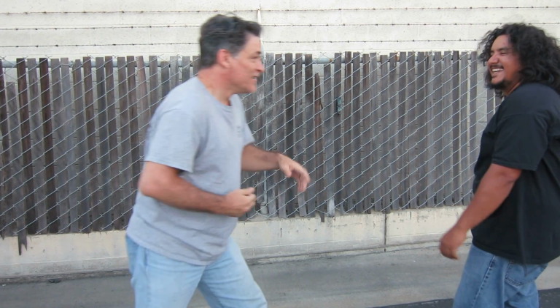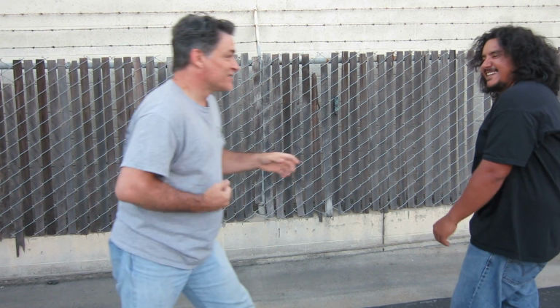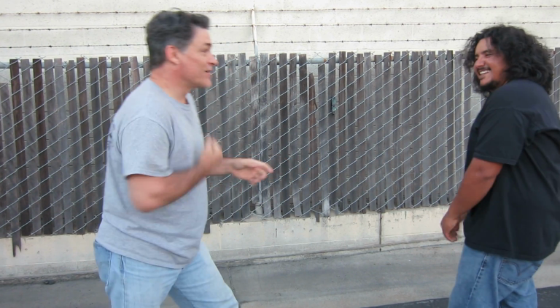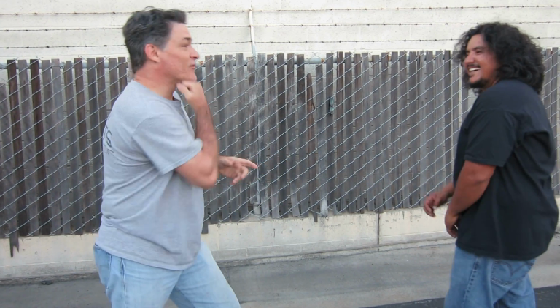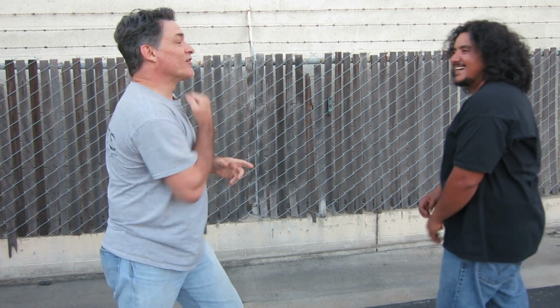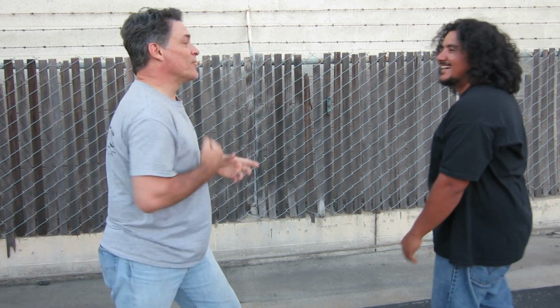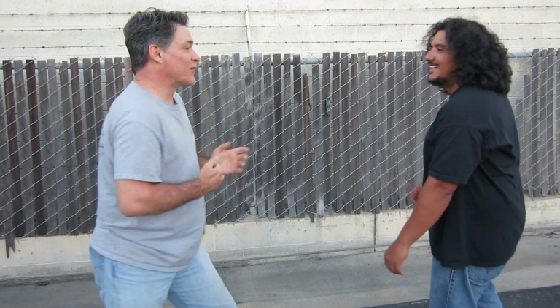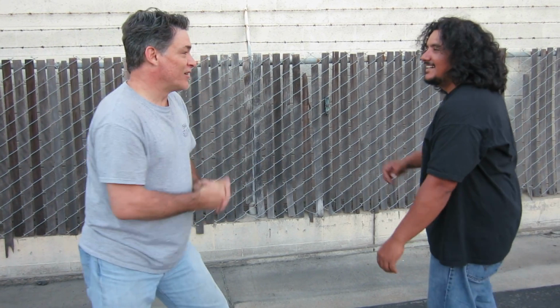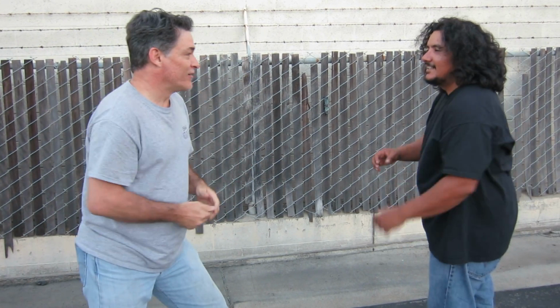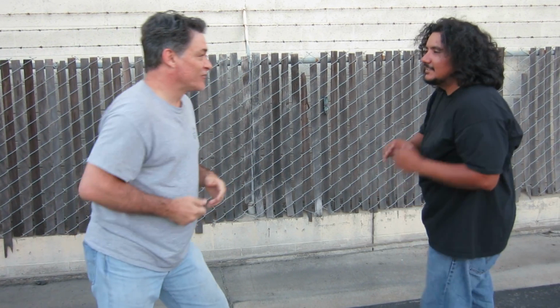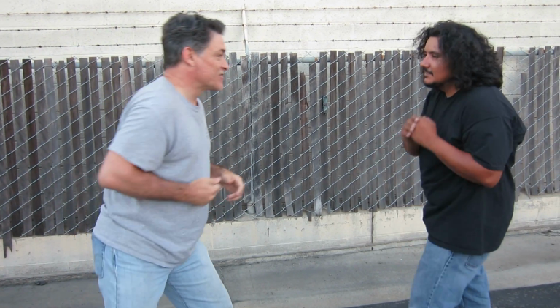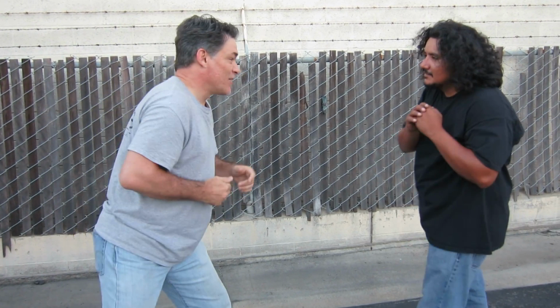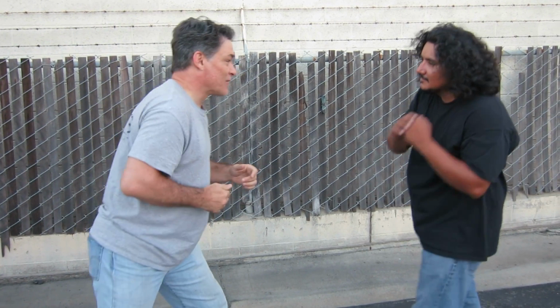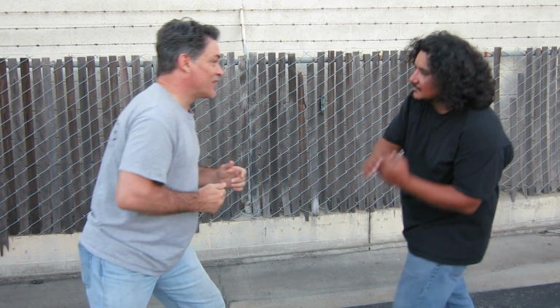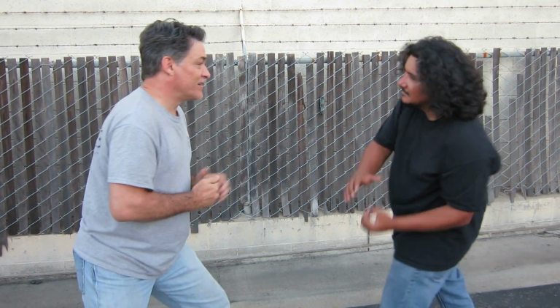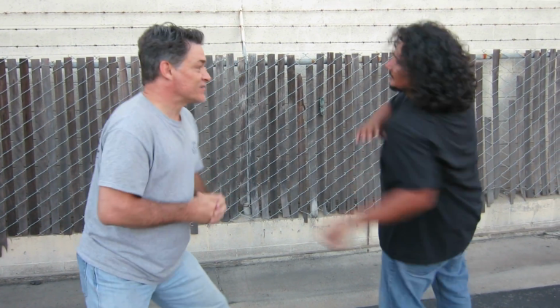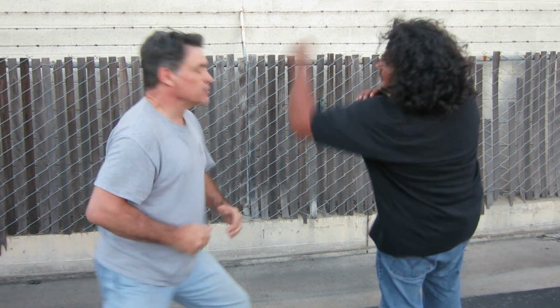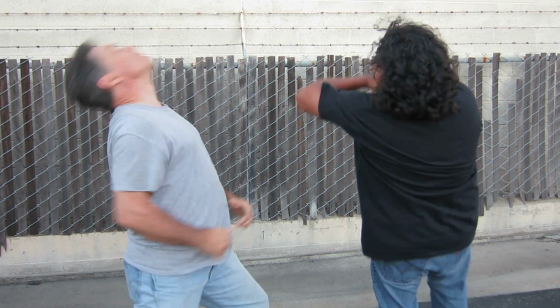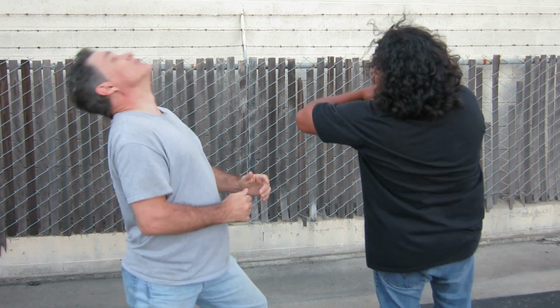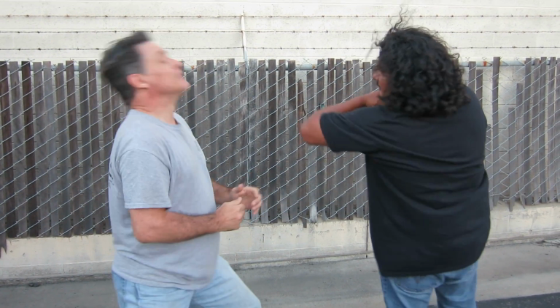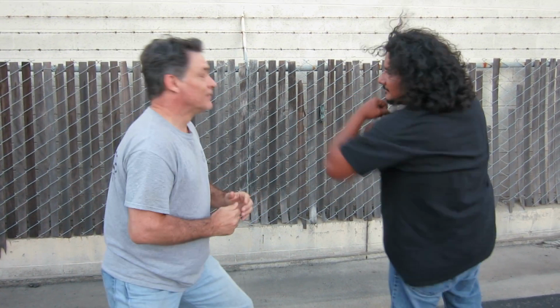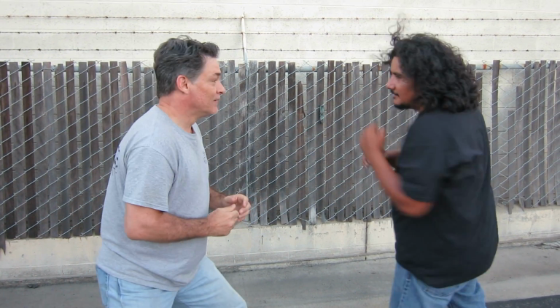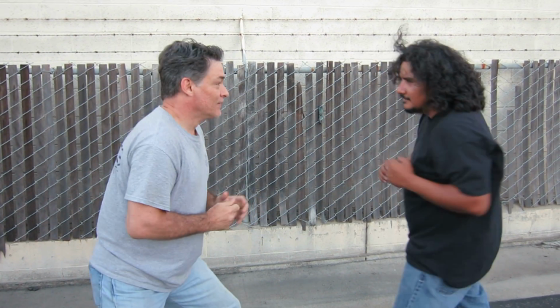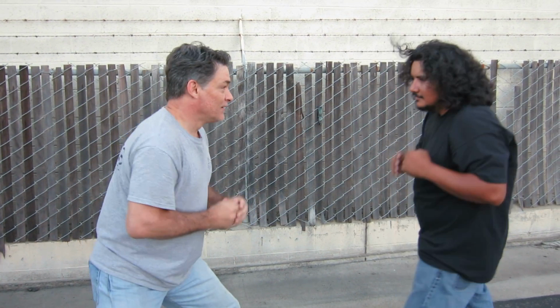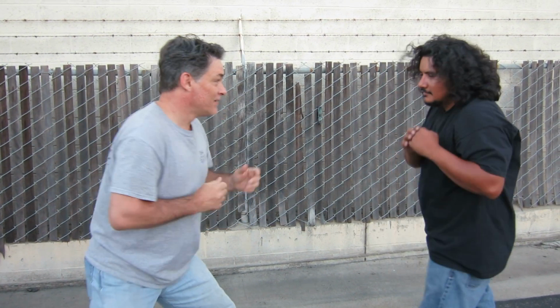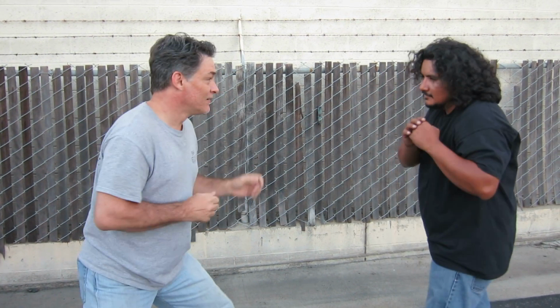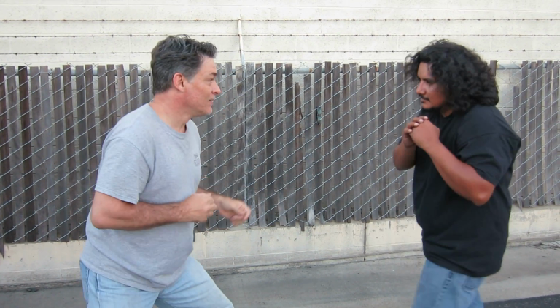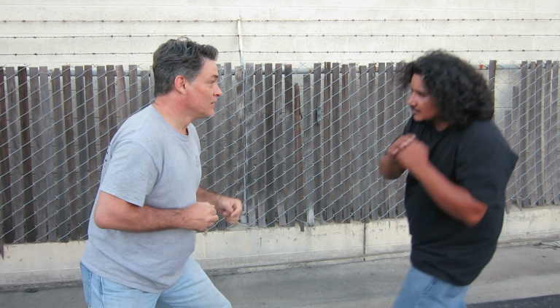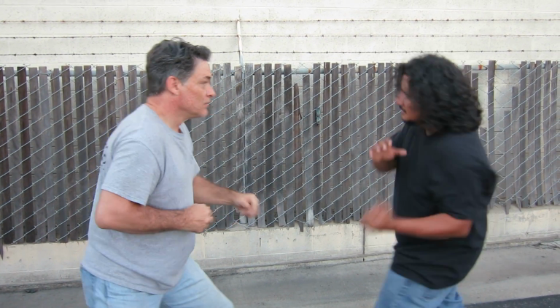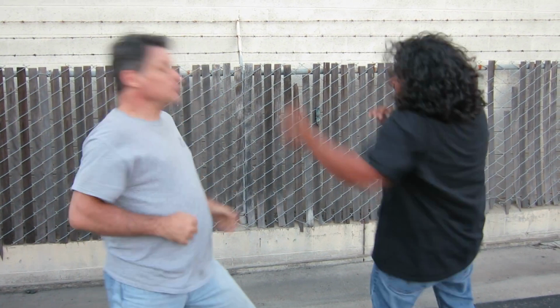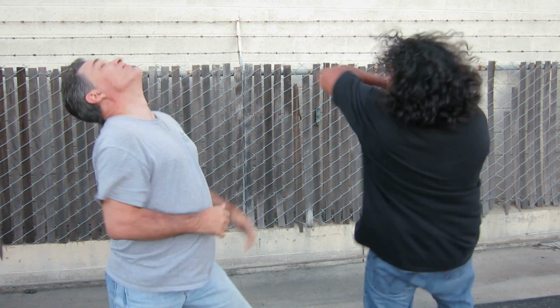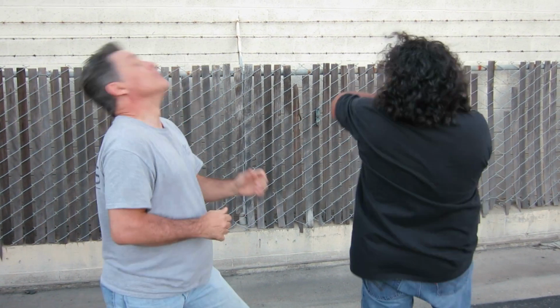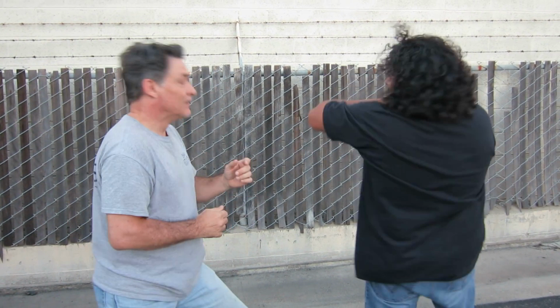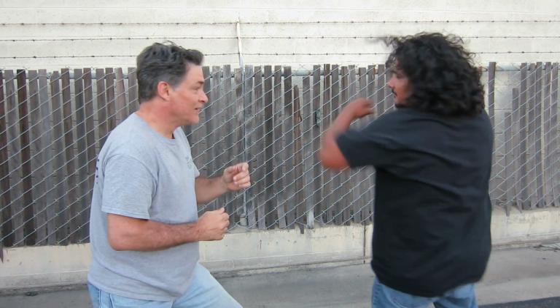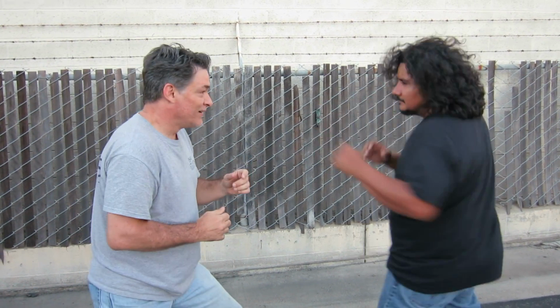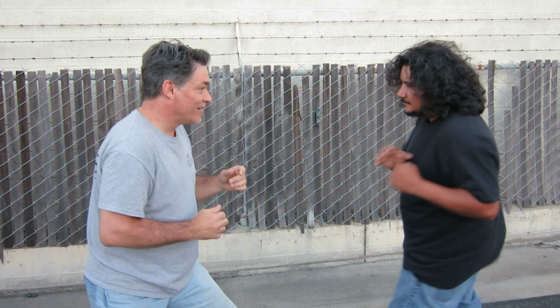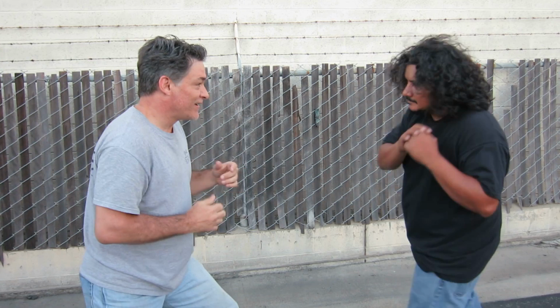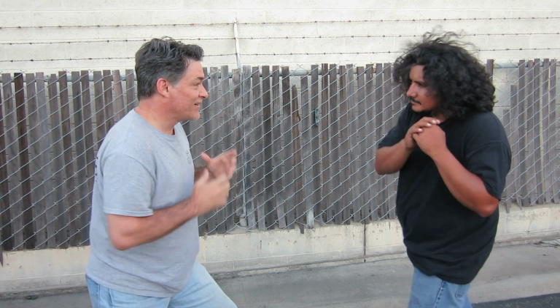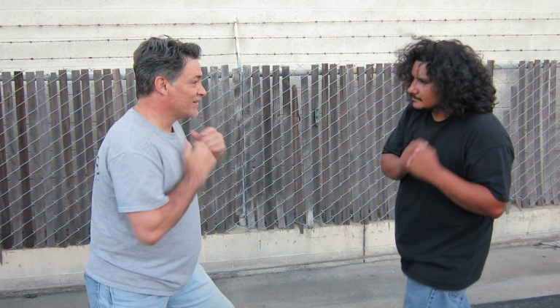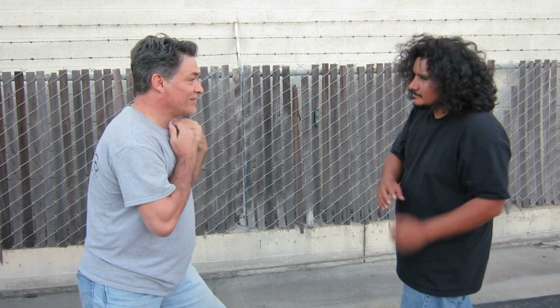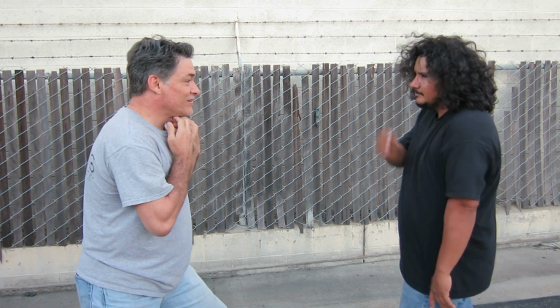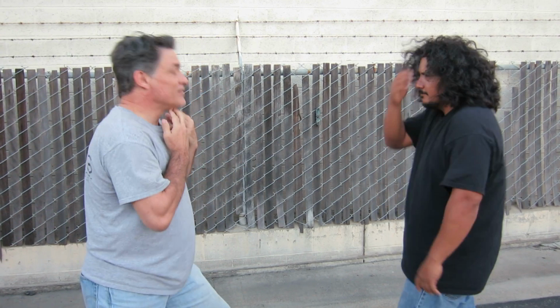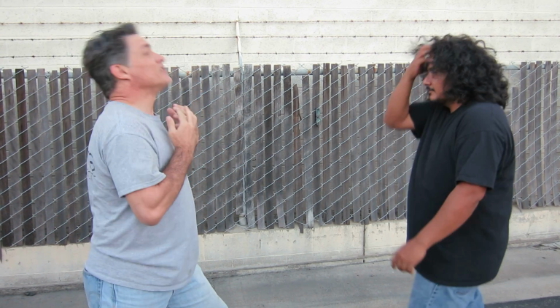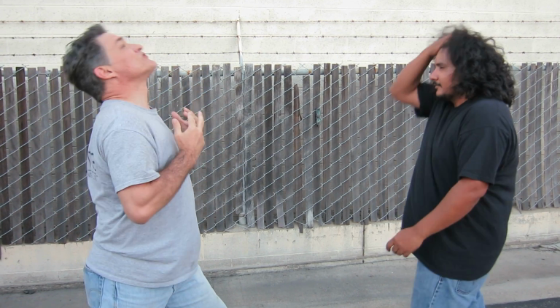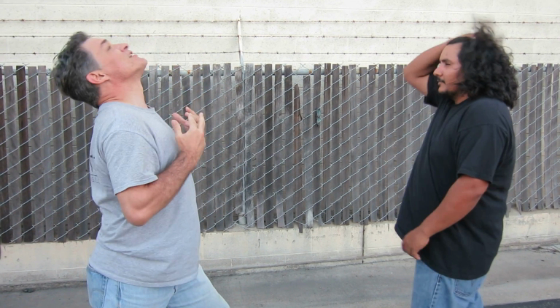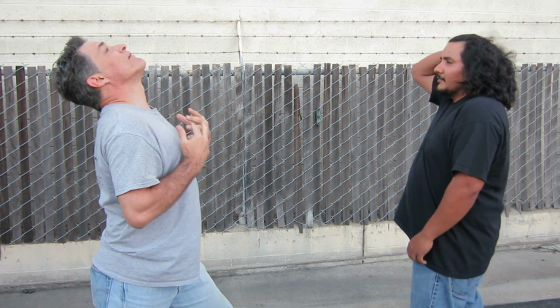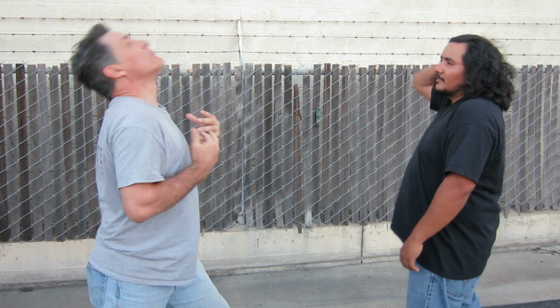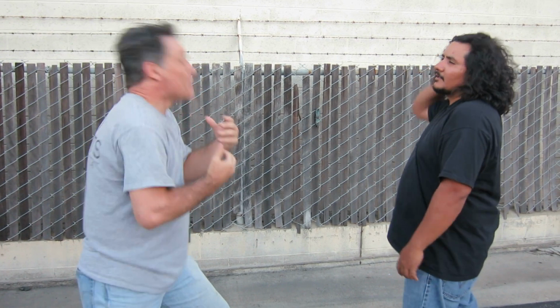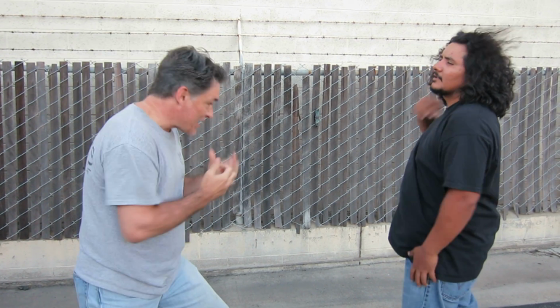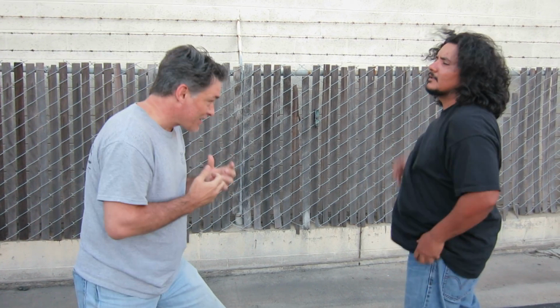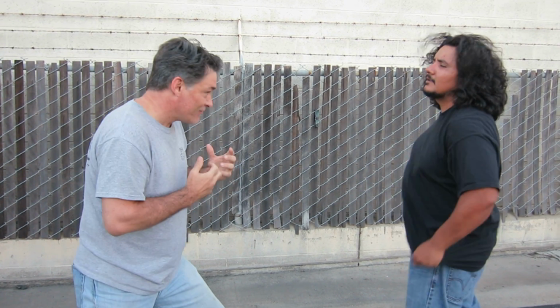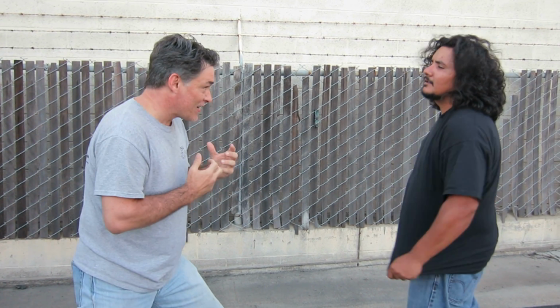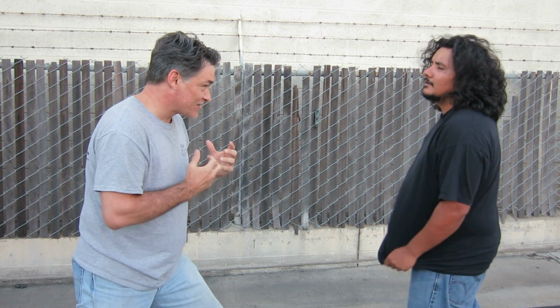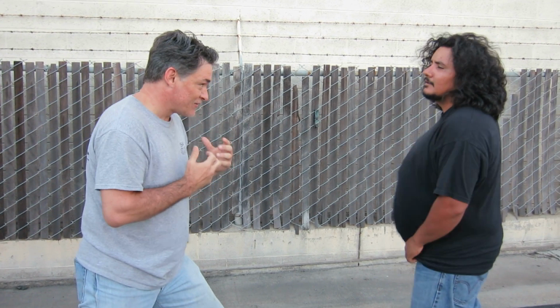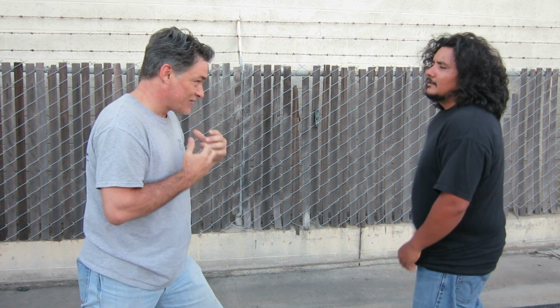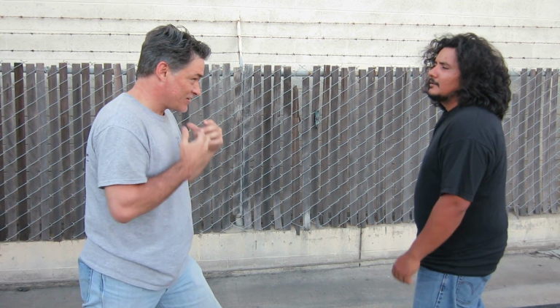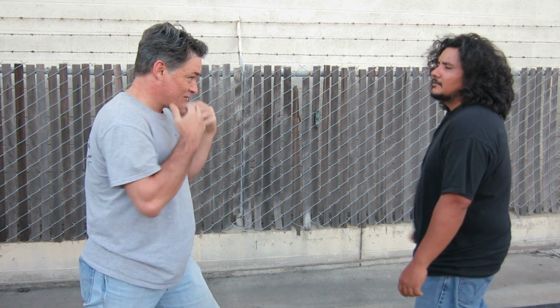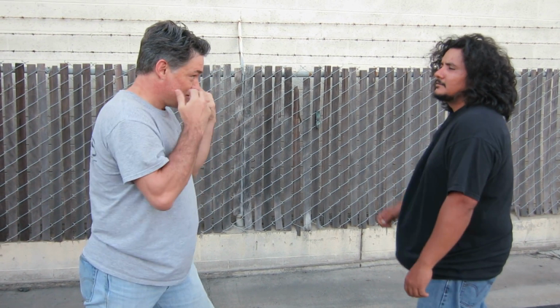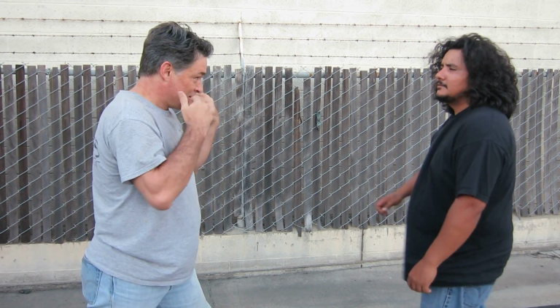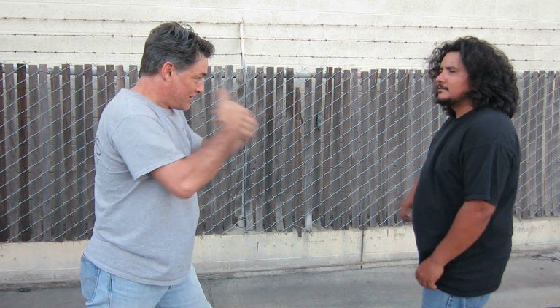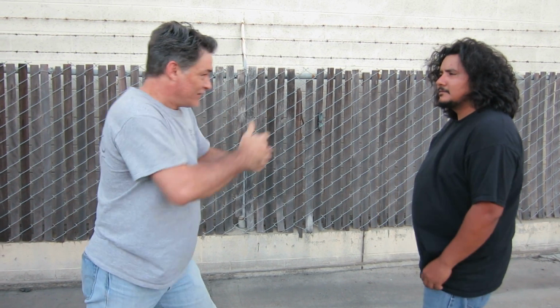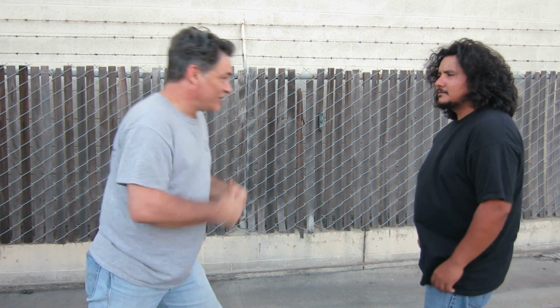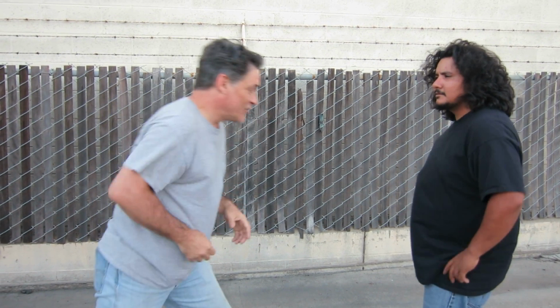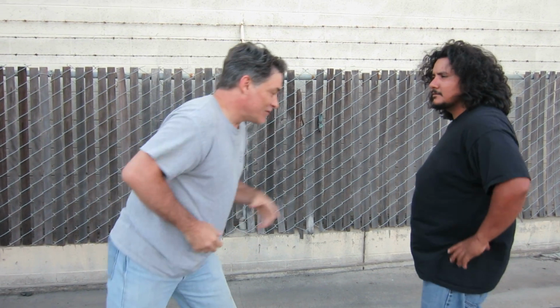Same with the uppercut. If it's an uppercut, it's... again, you snap it back faster than you do it.